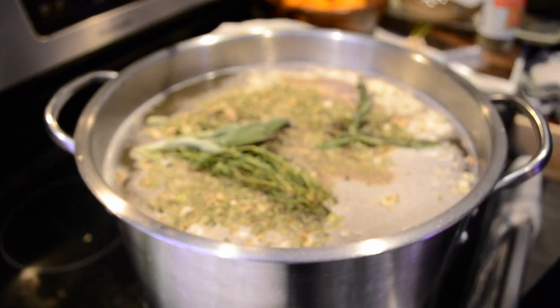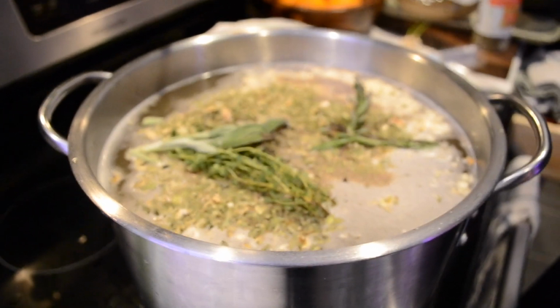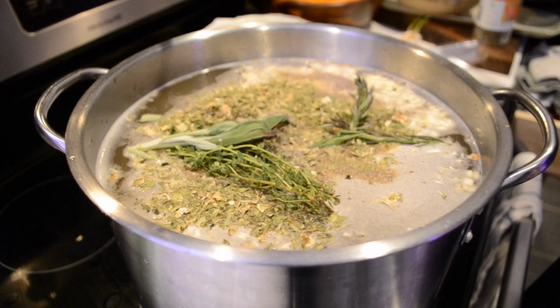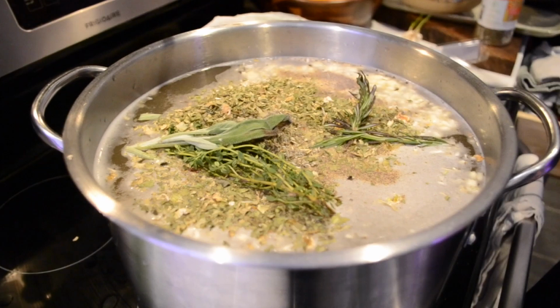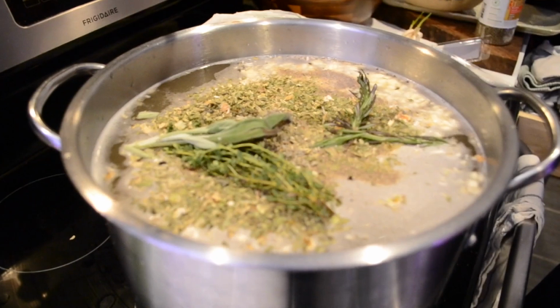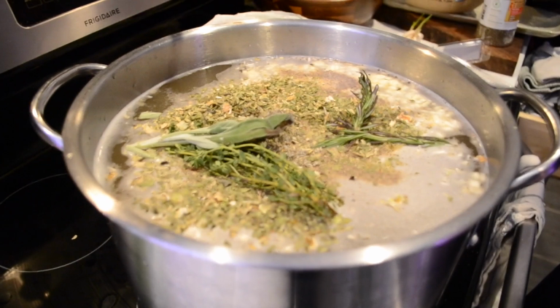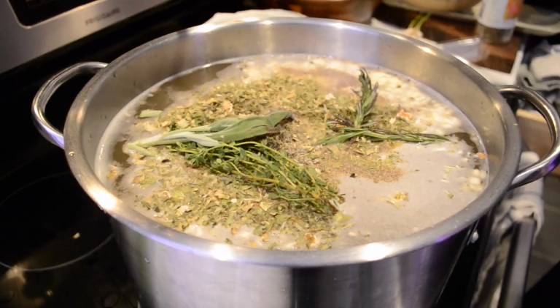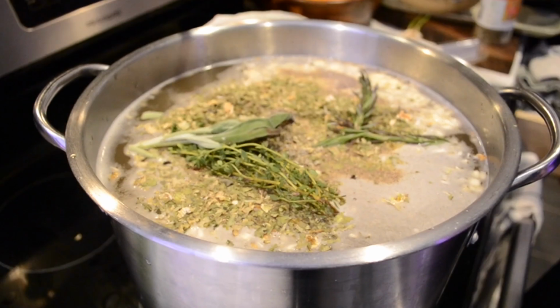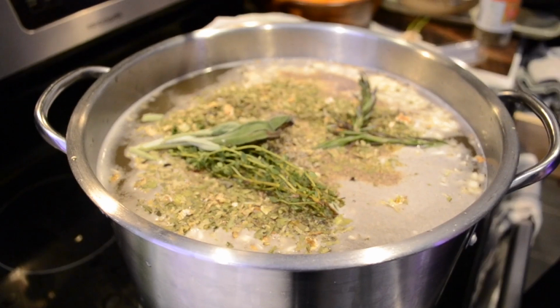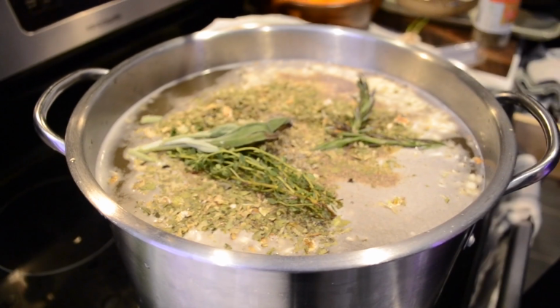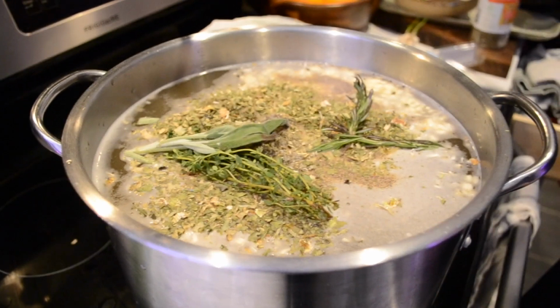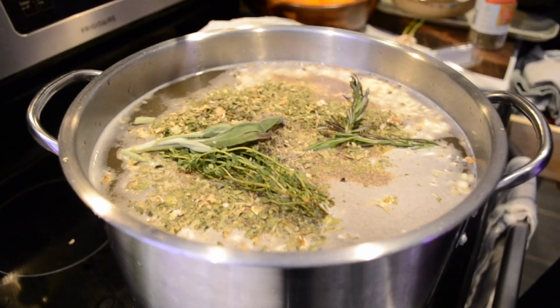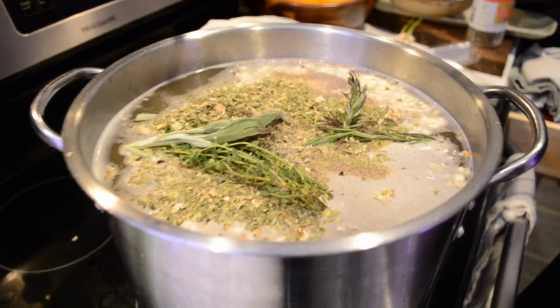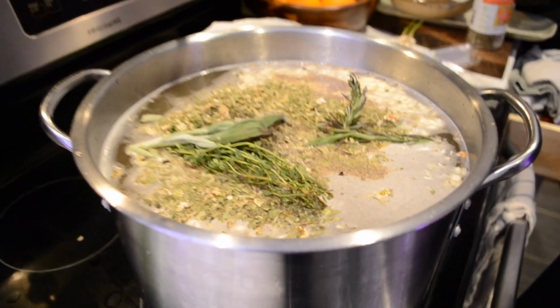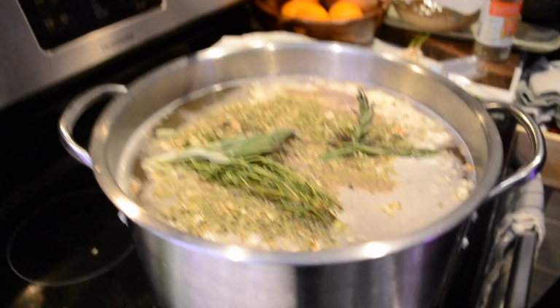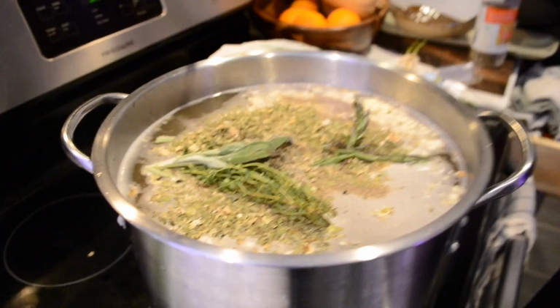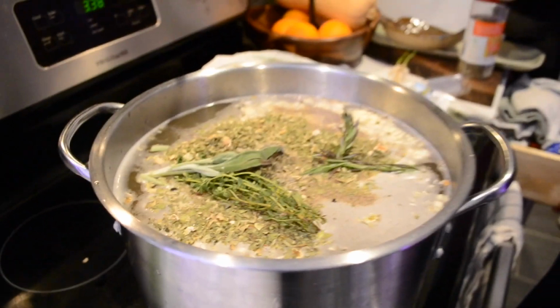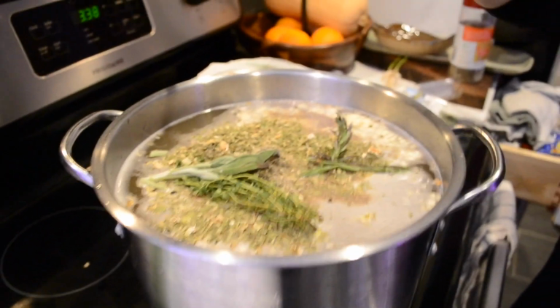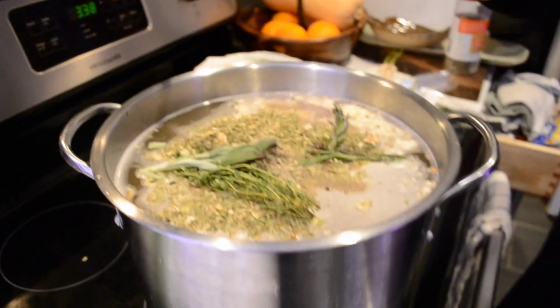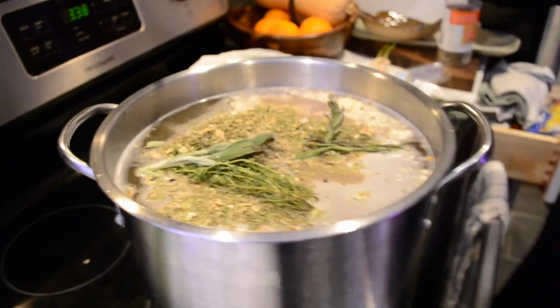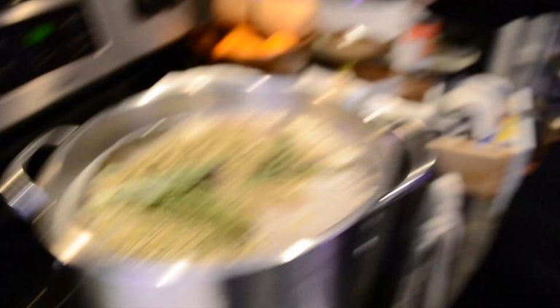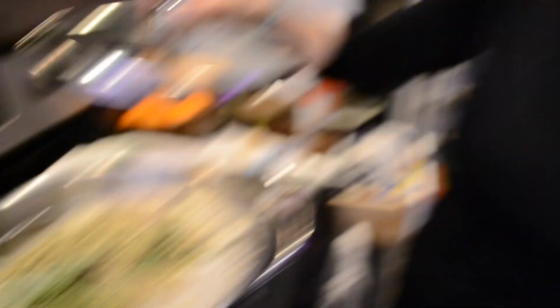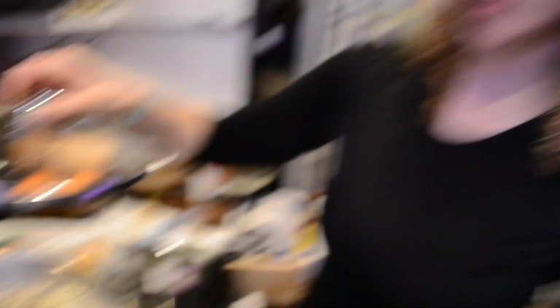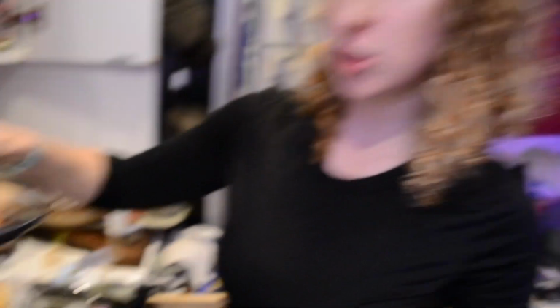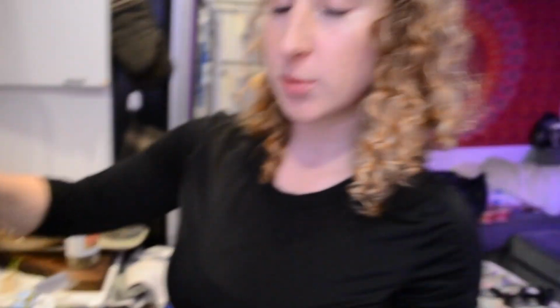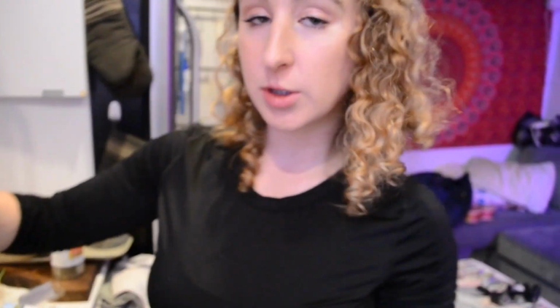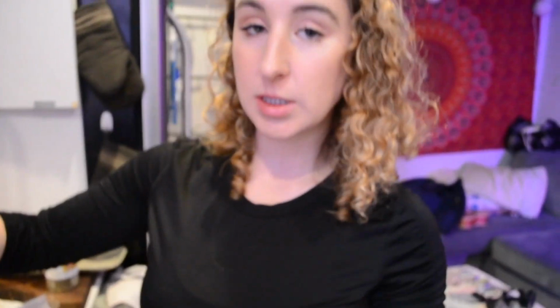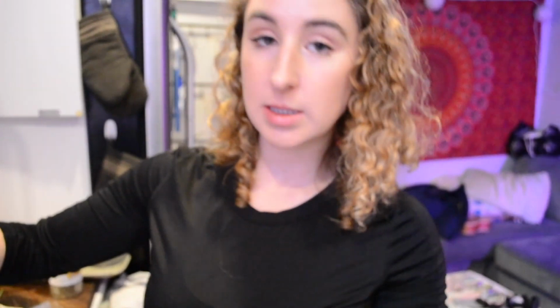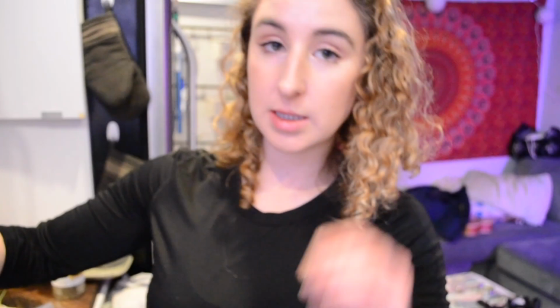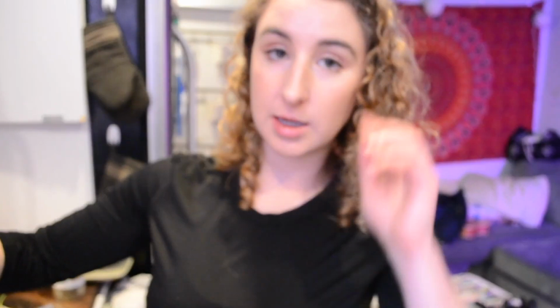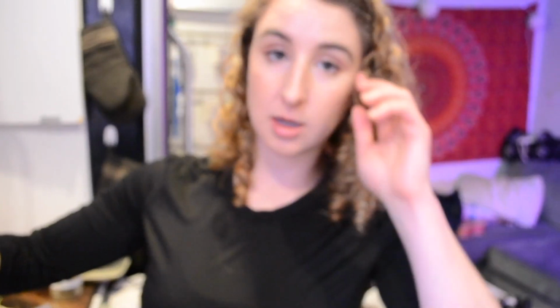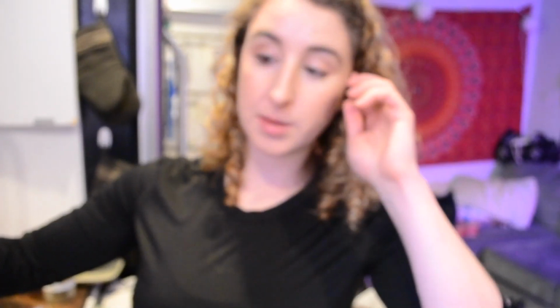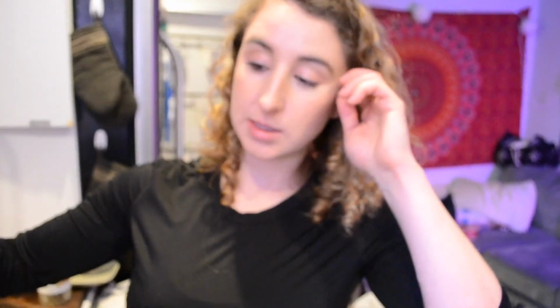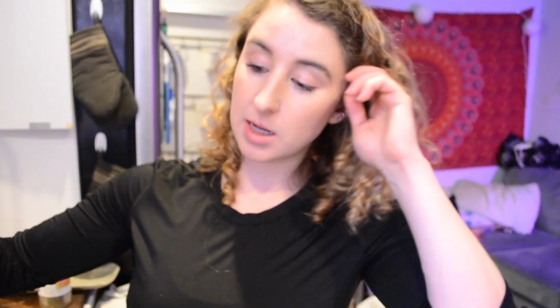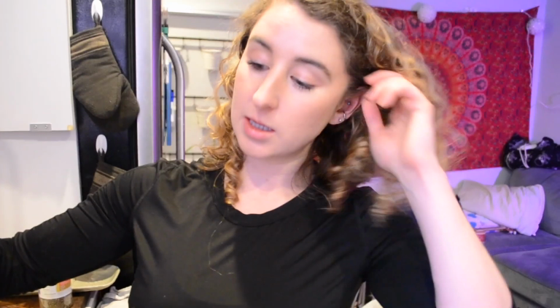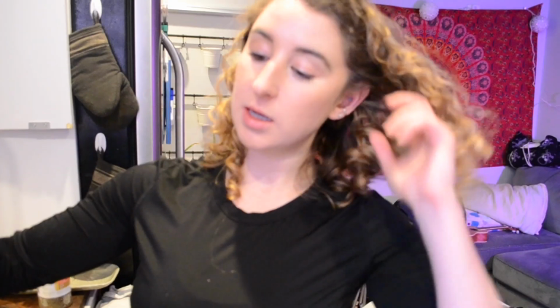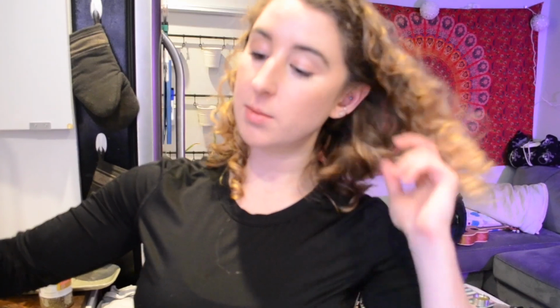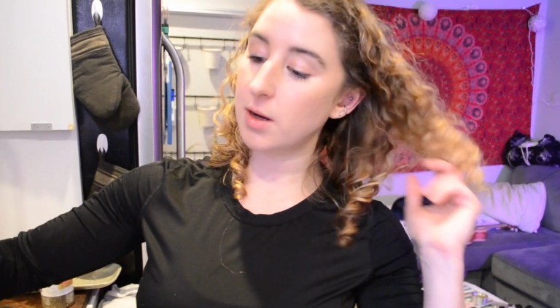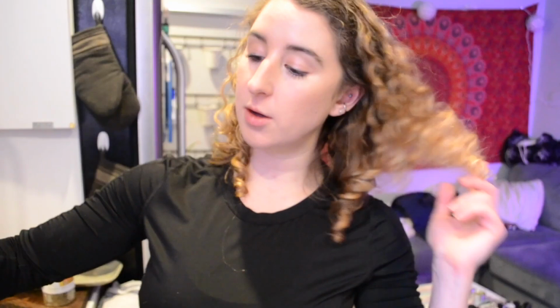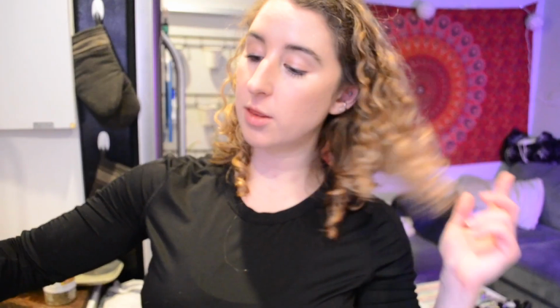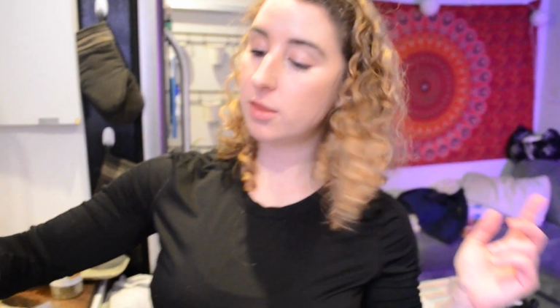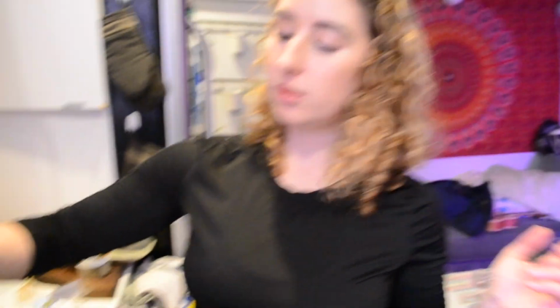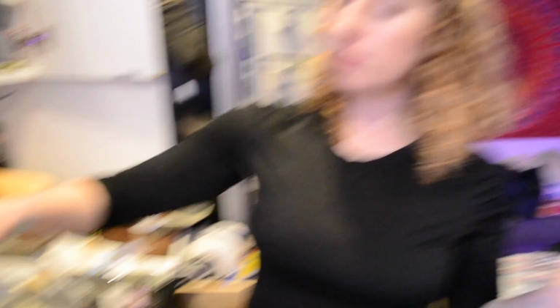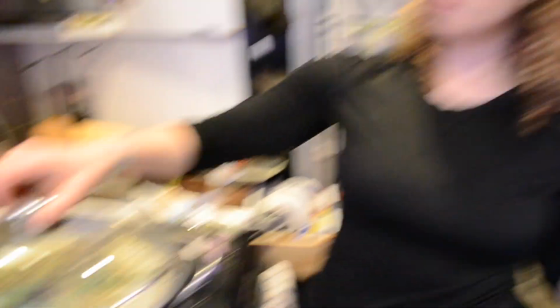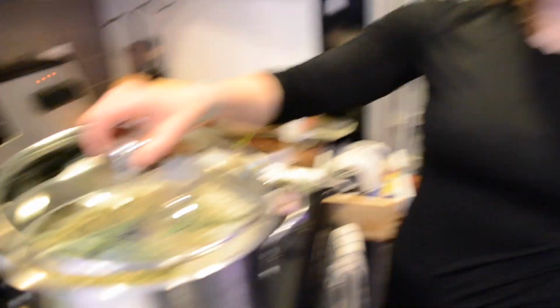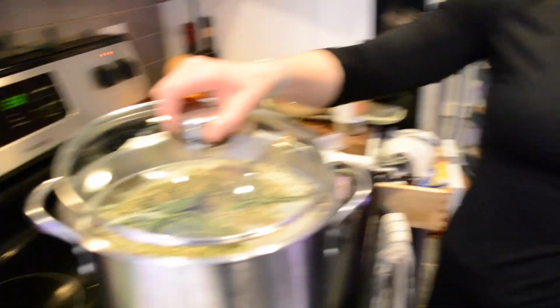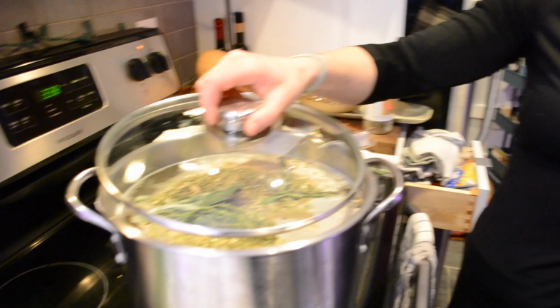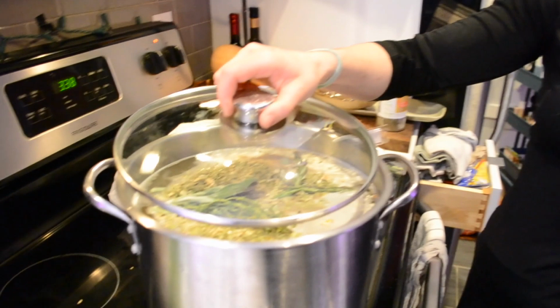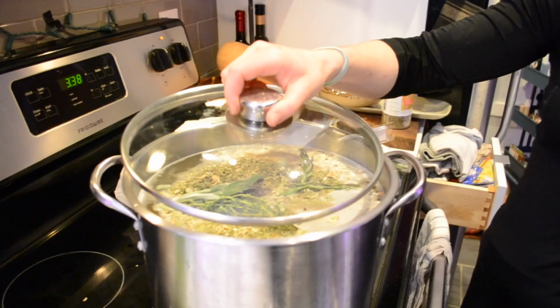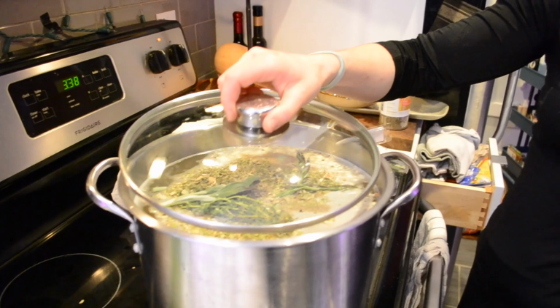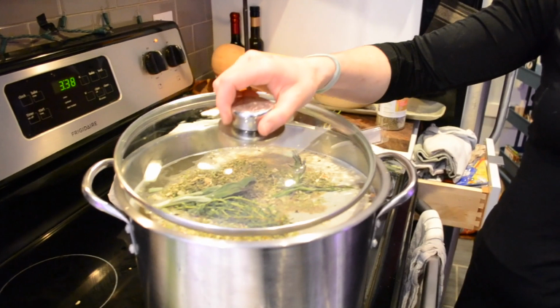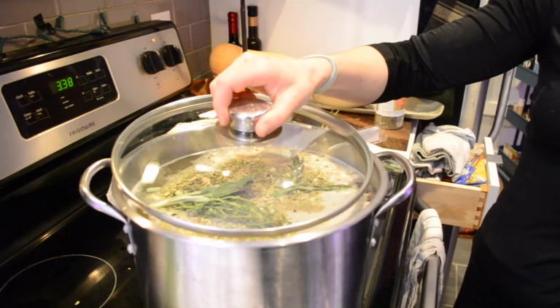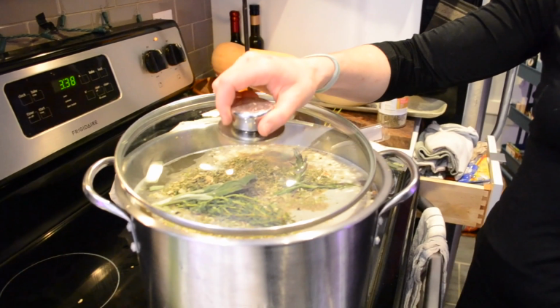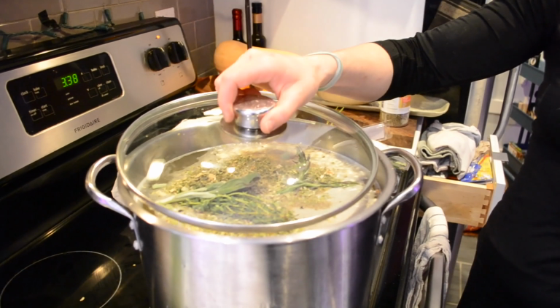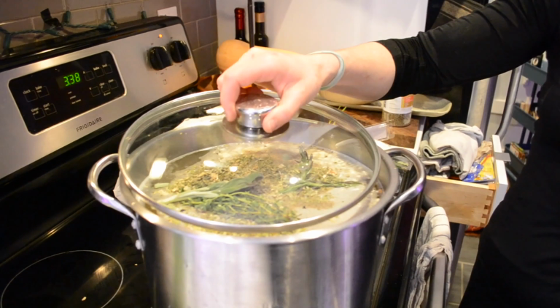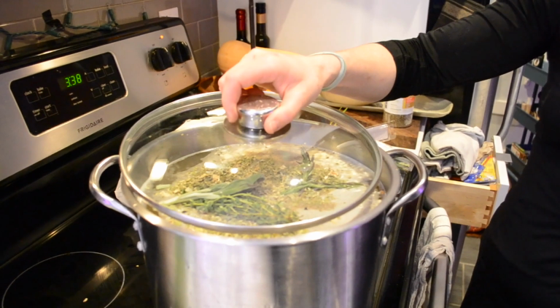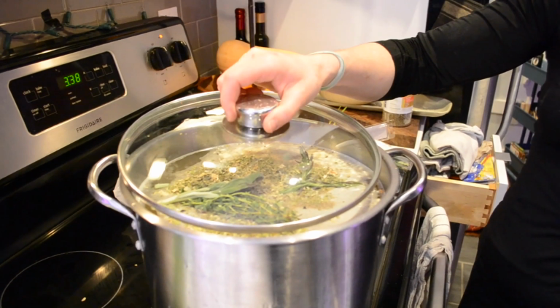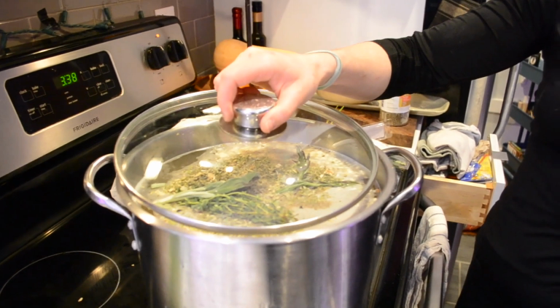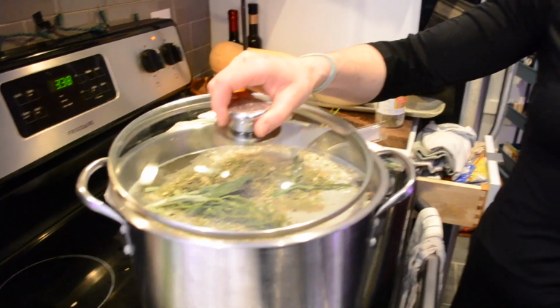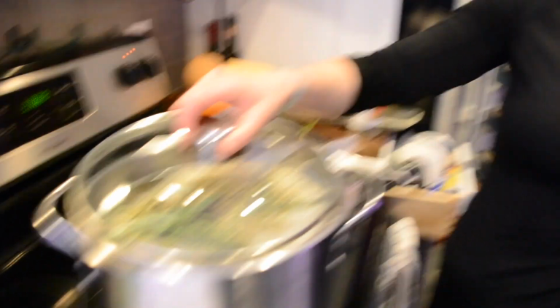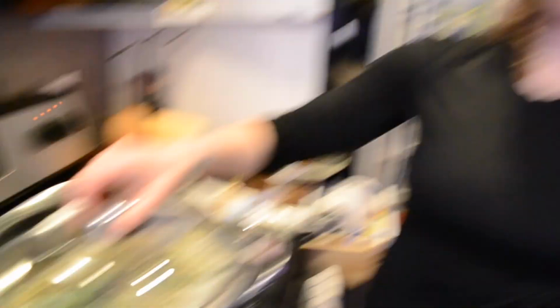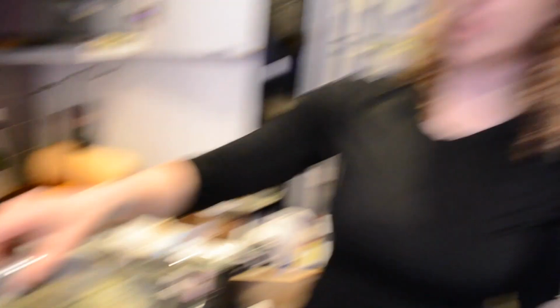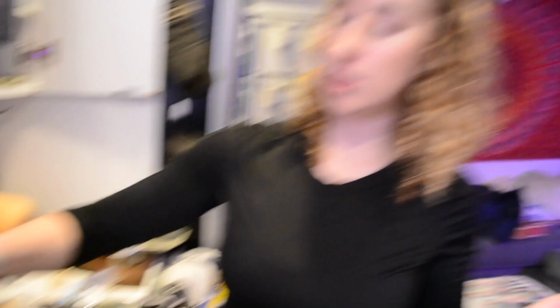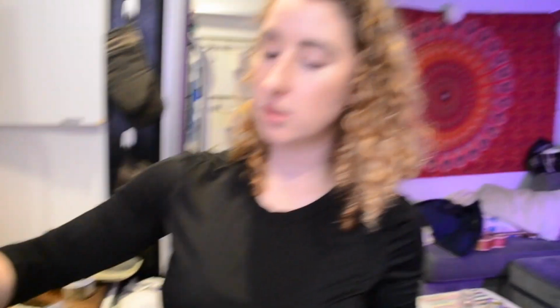Let that come to a boil for an hour and 15 minutes. Then tear the chicken apart, add all the vegetables, and it'll be done in about an hour and 45 minutes.